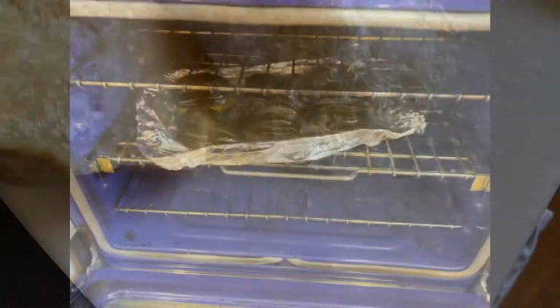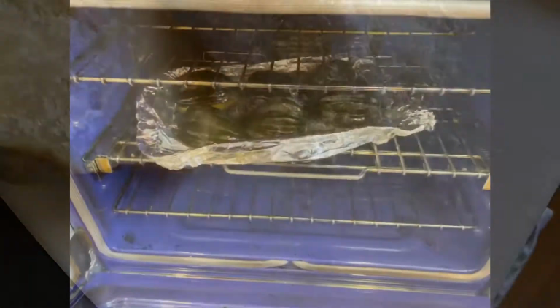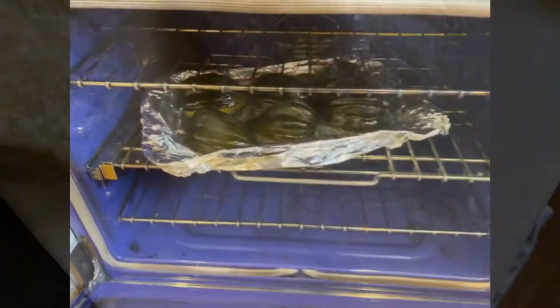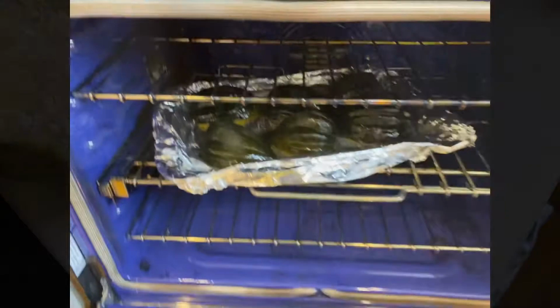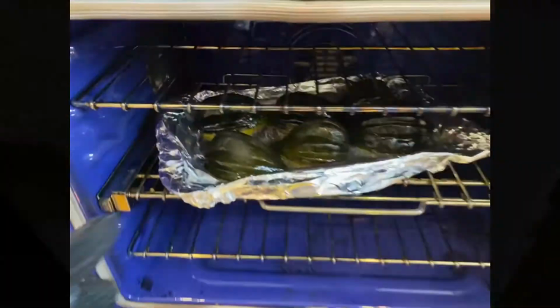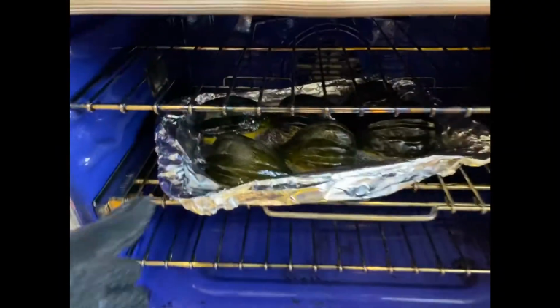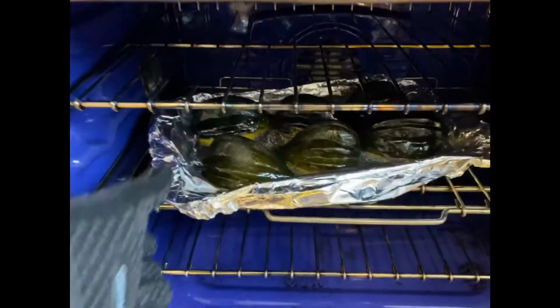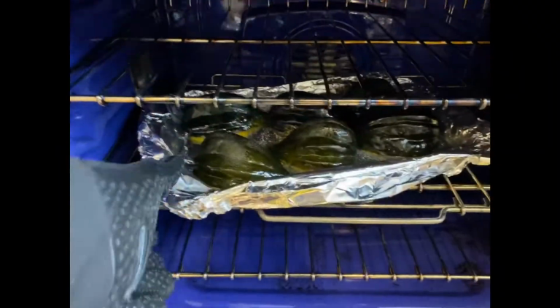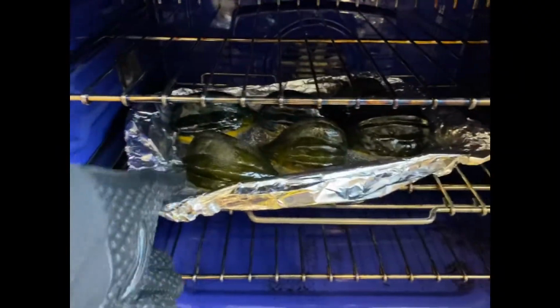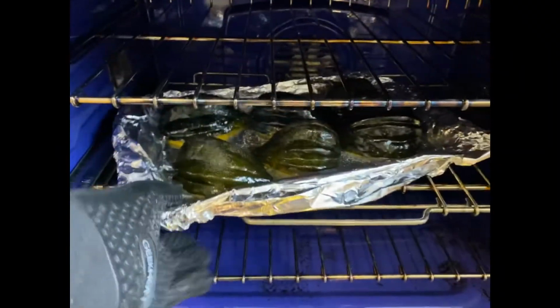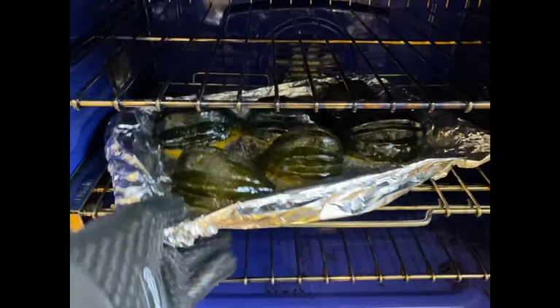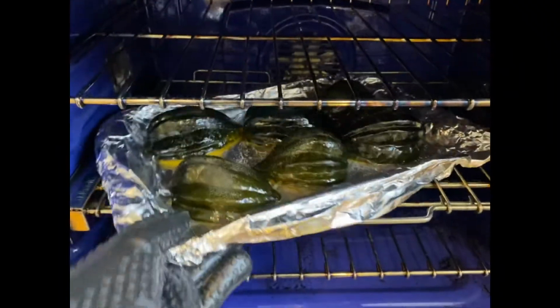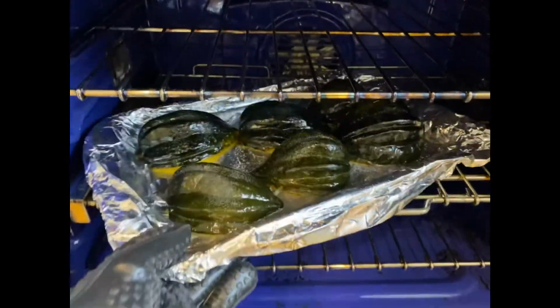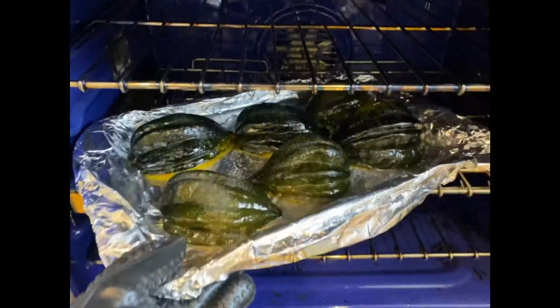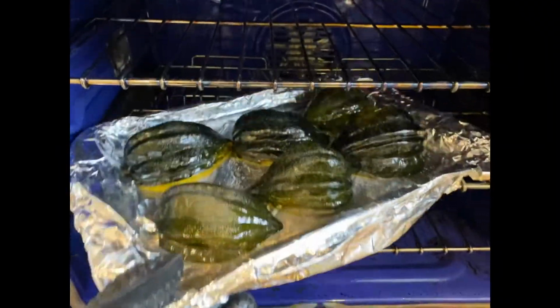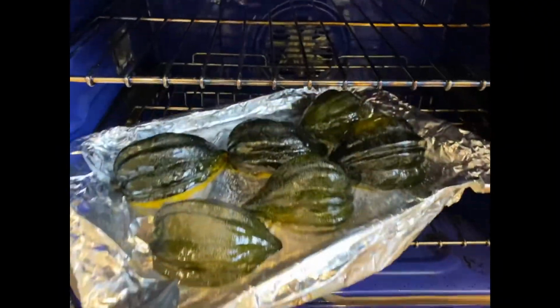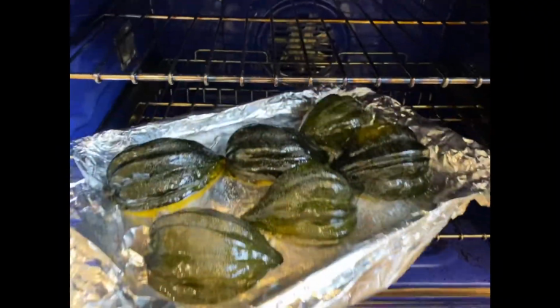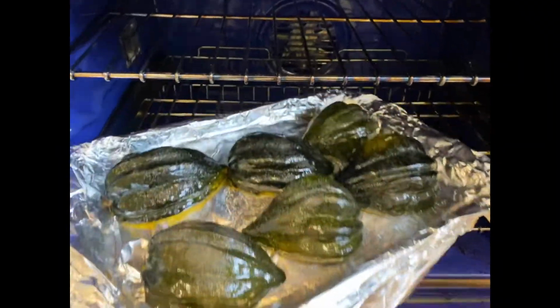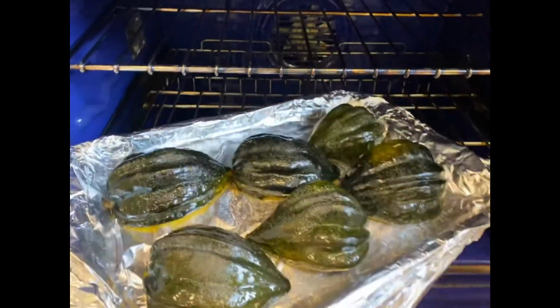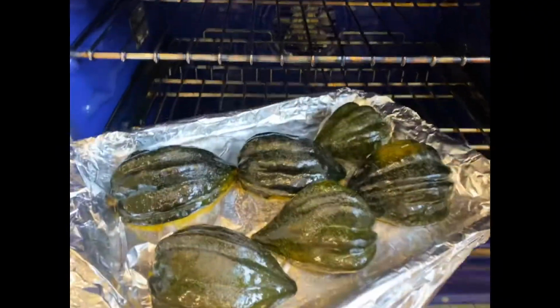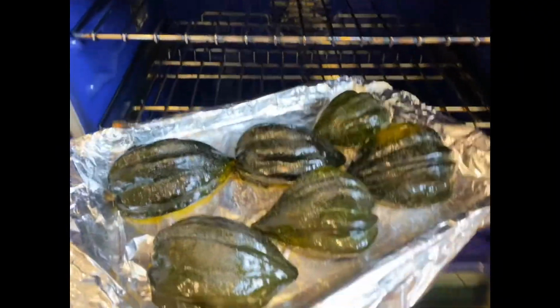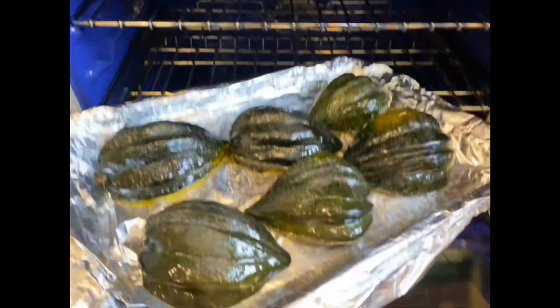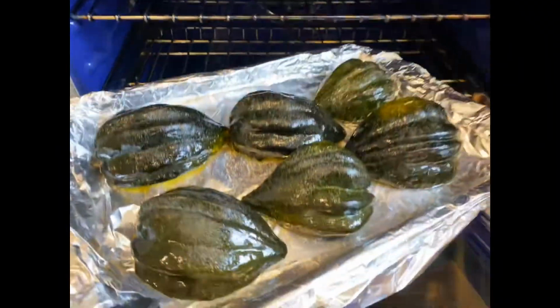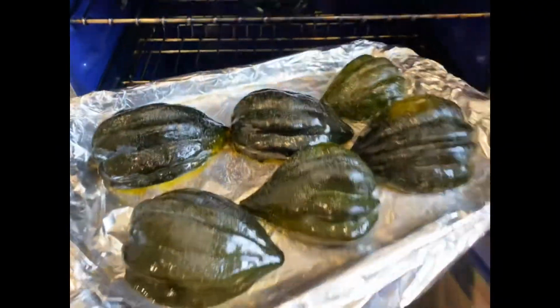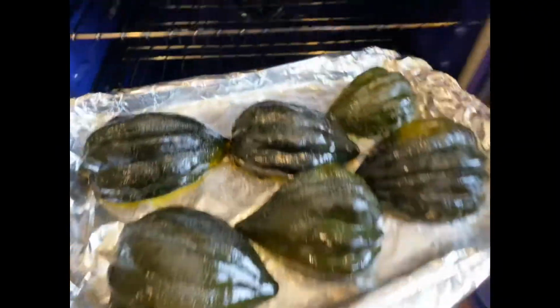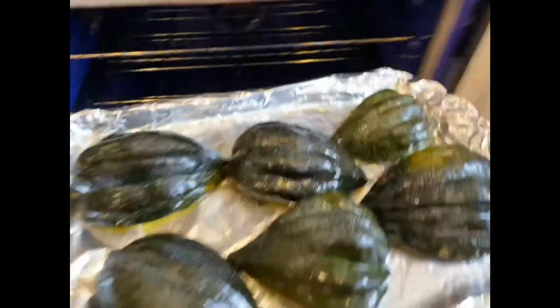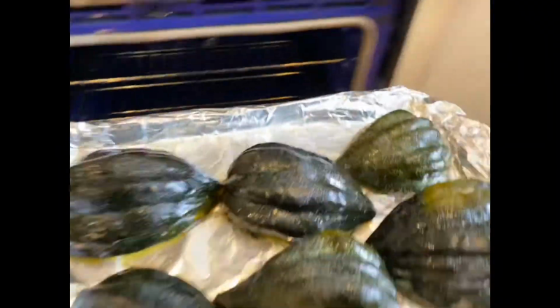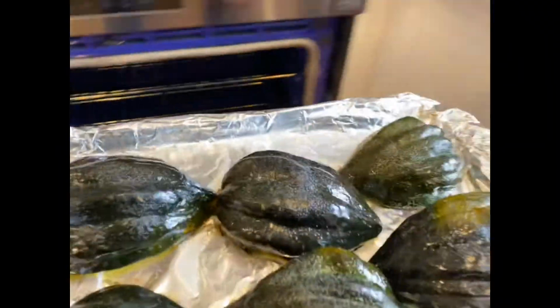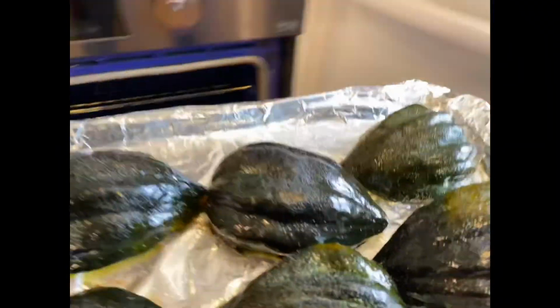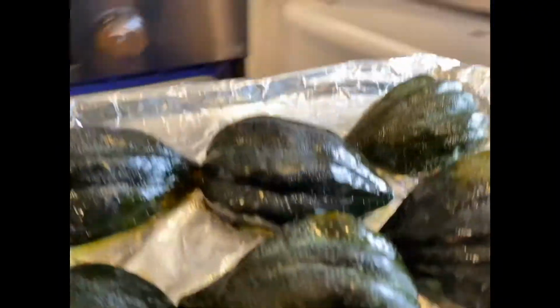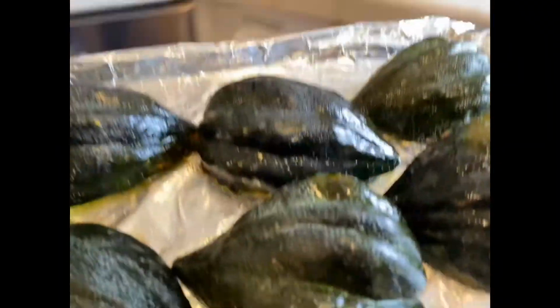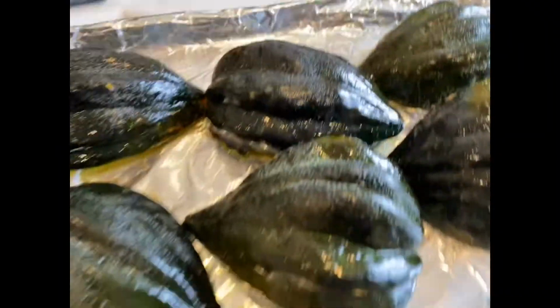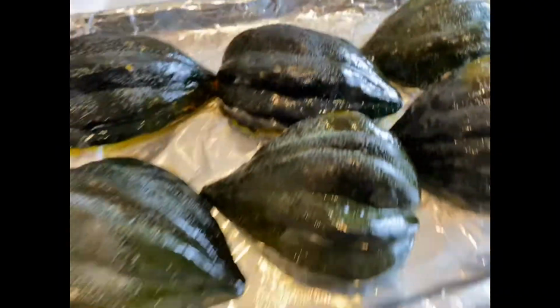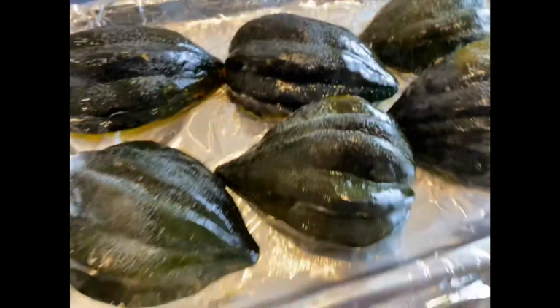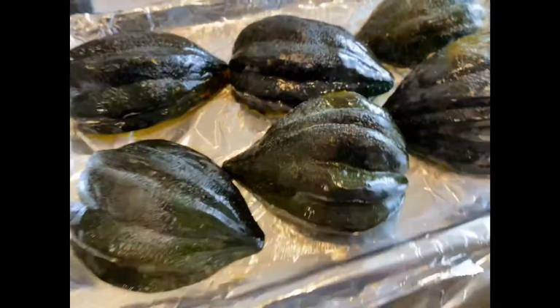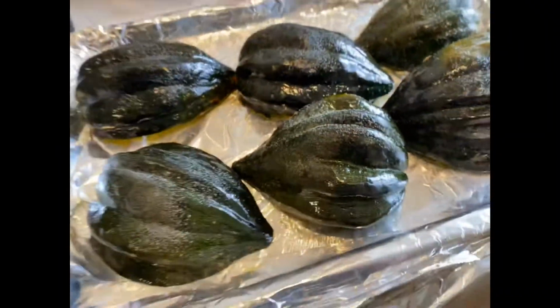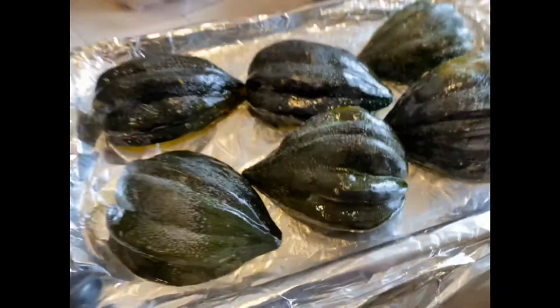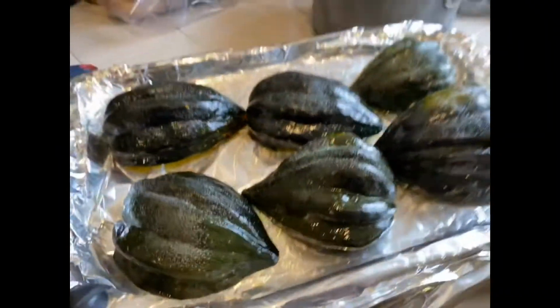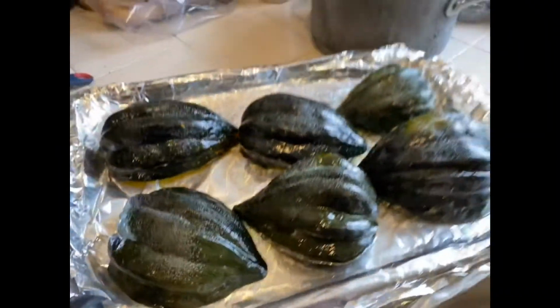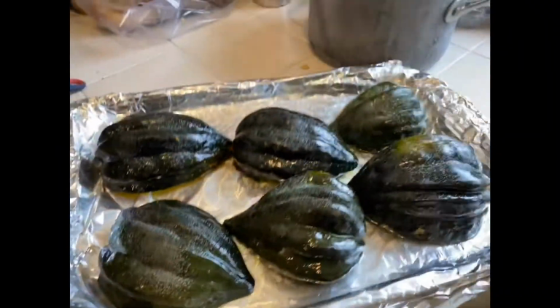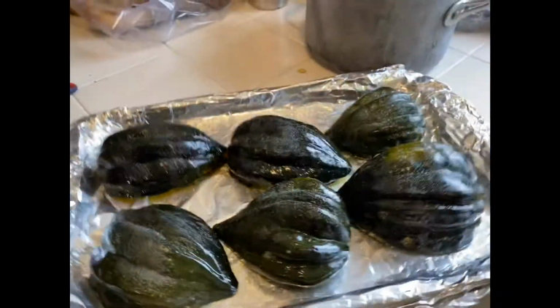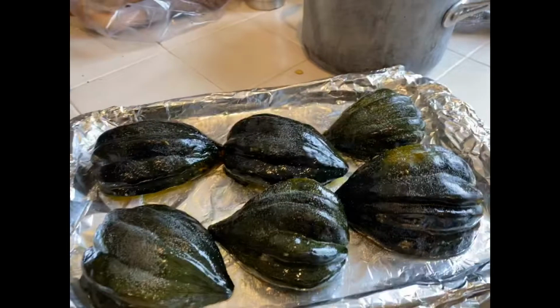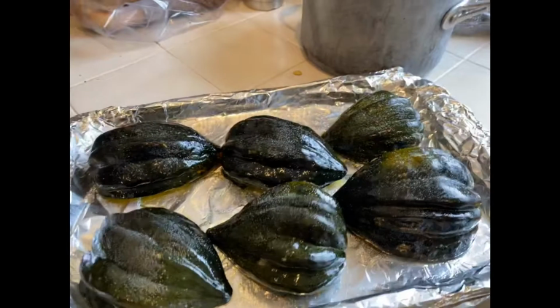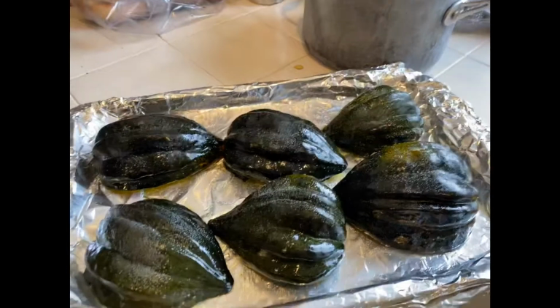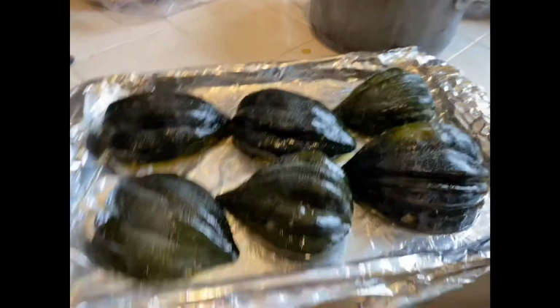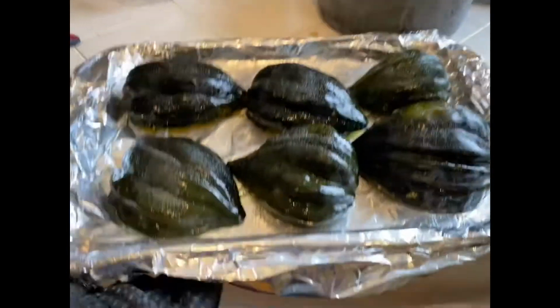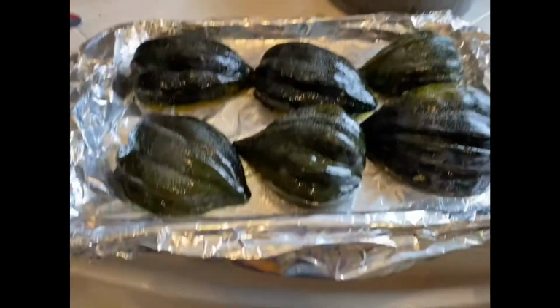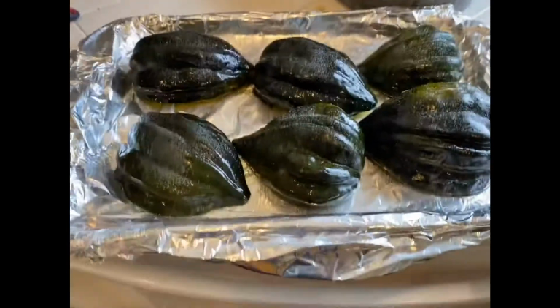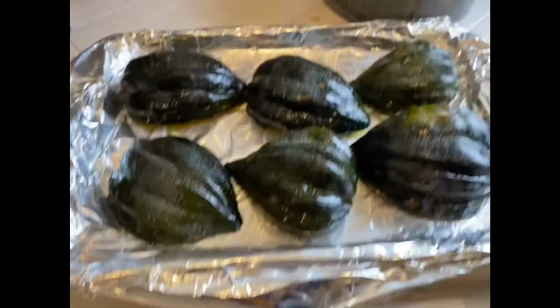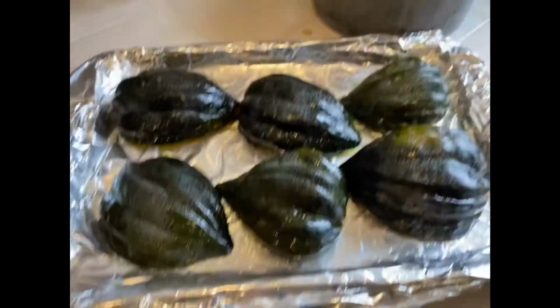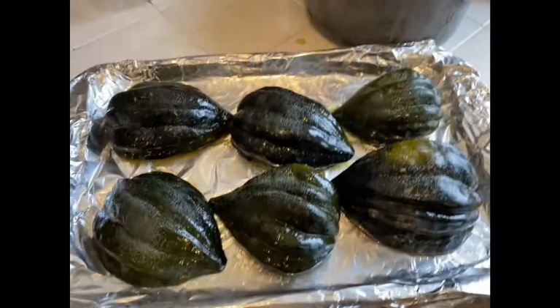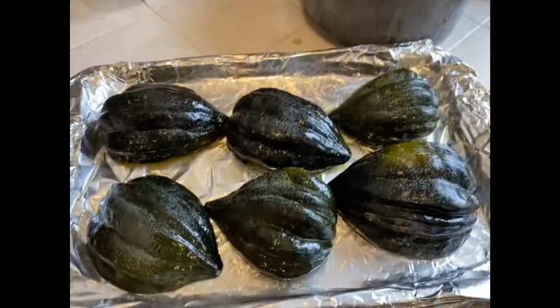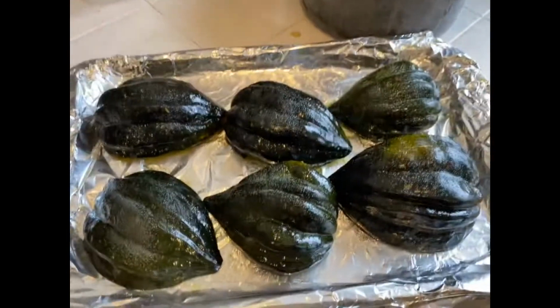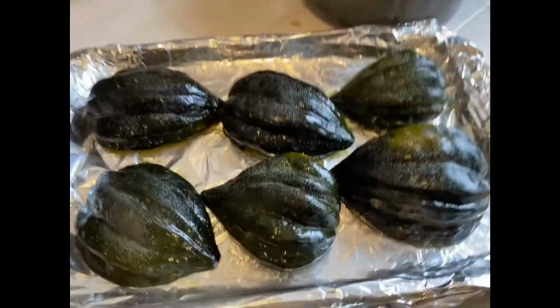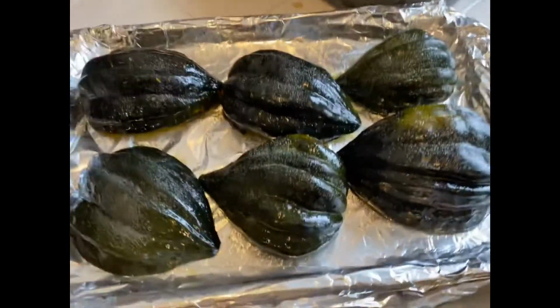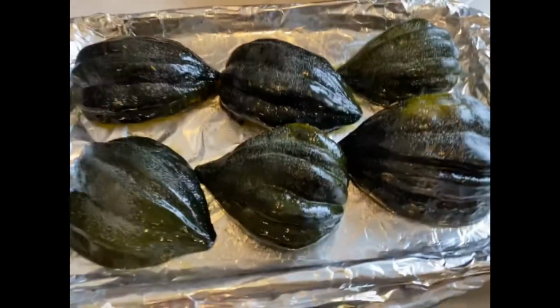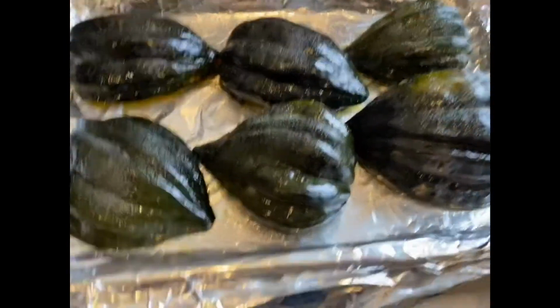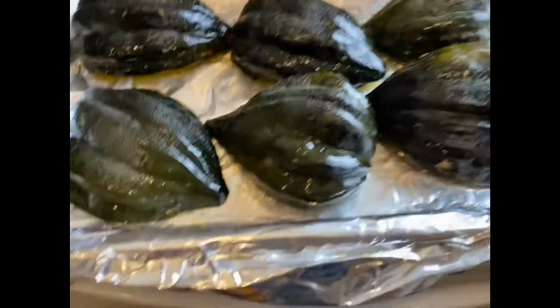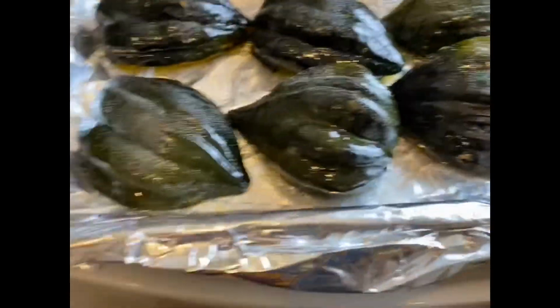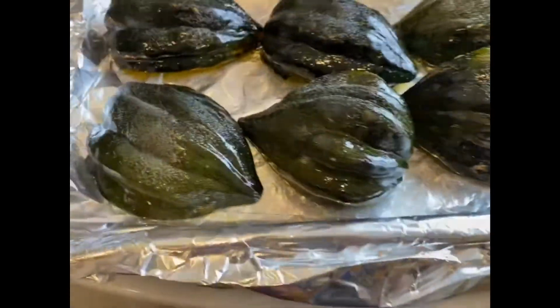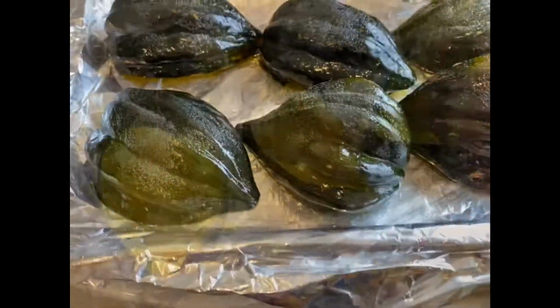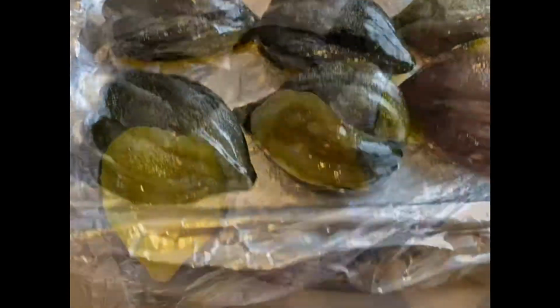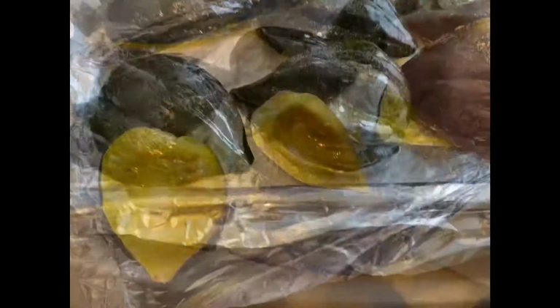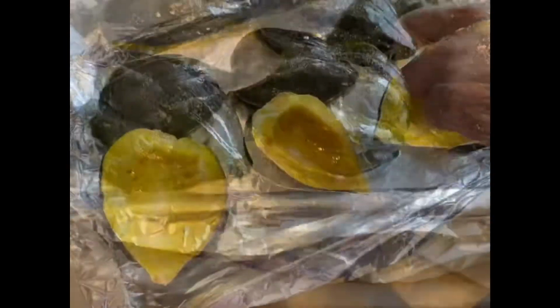After your acorn squash is cooked at 425 for about 20 minutes, pull them out of the oven and flip them over.